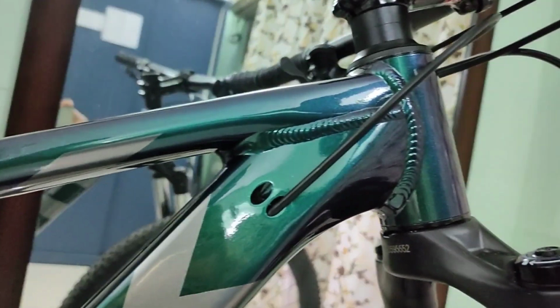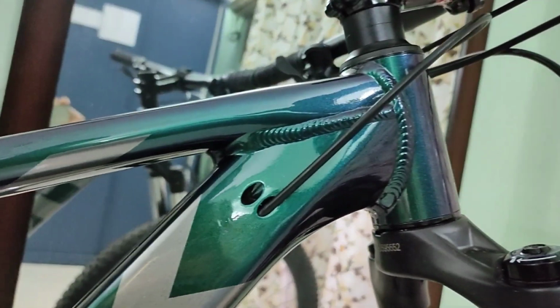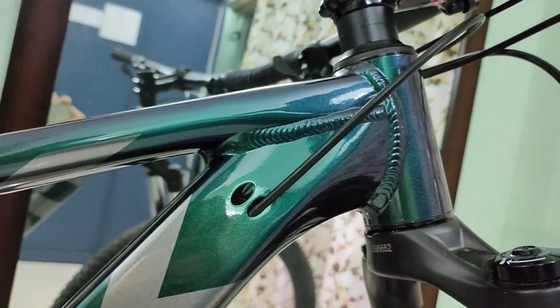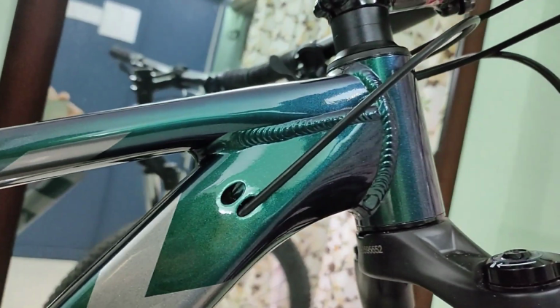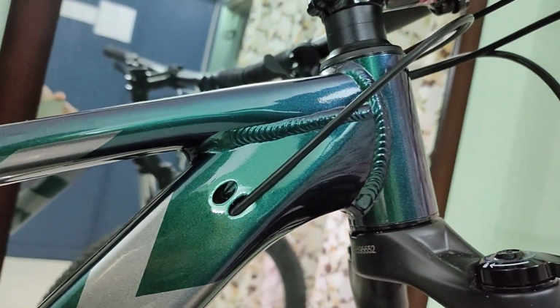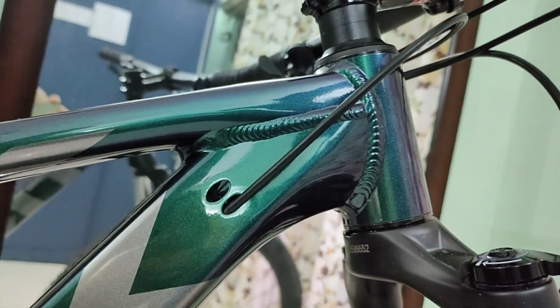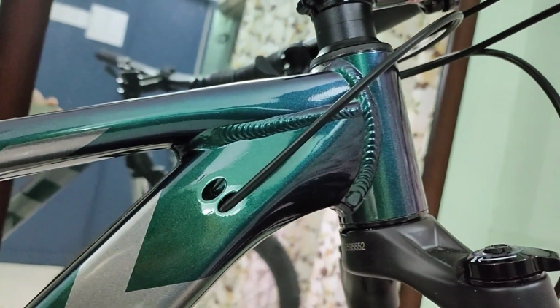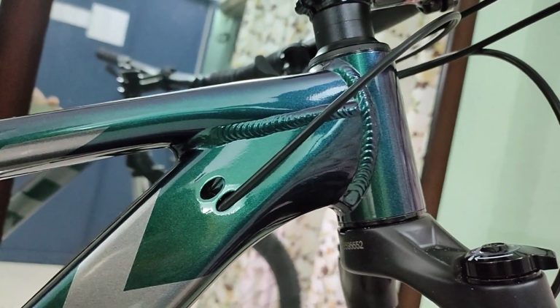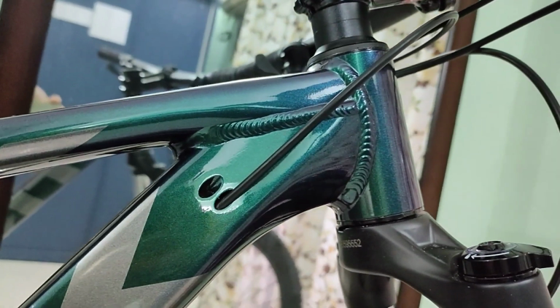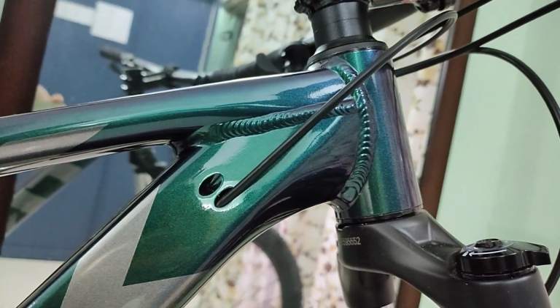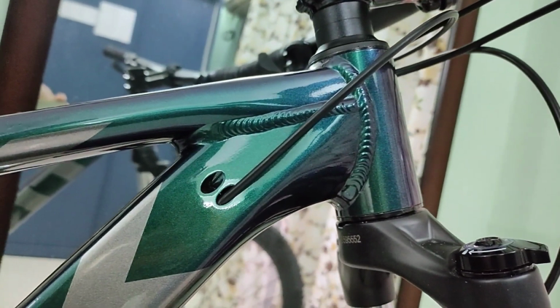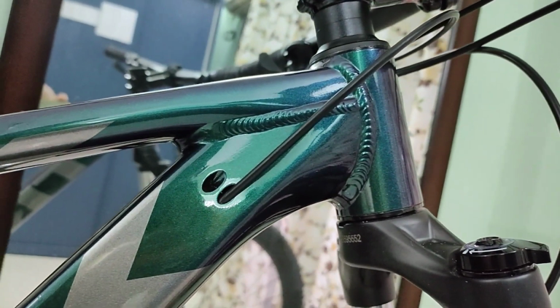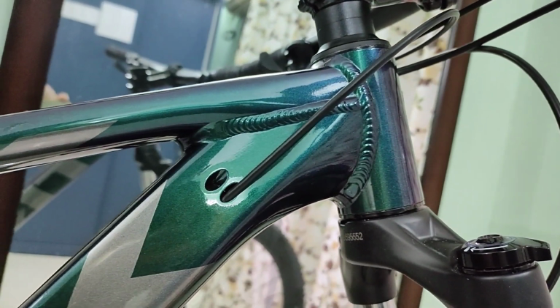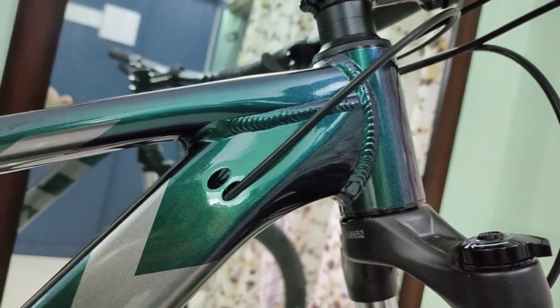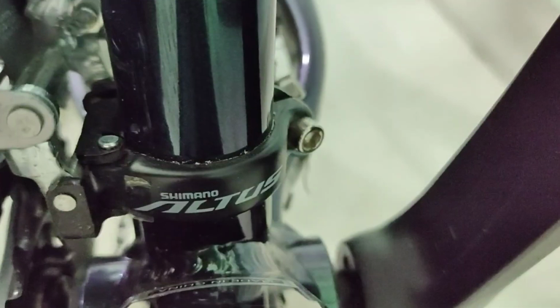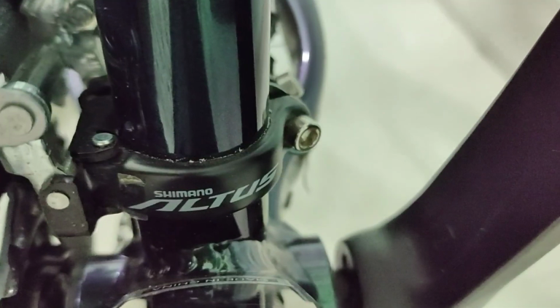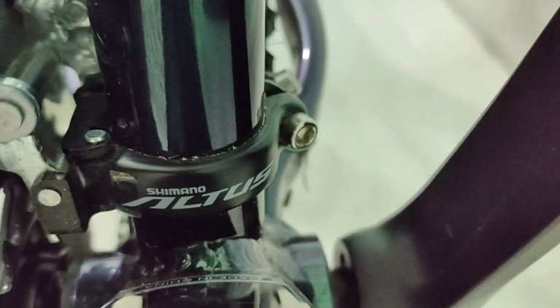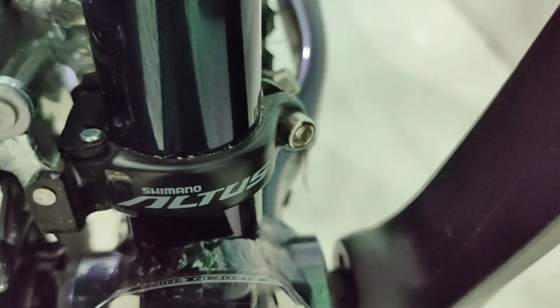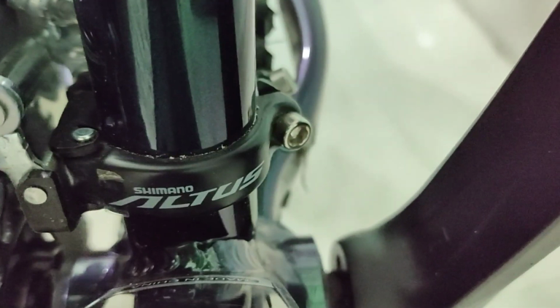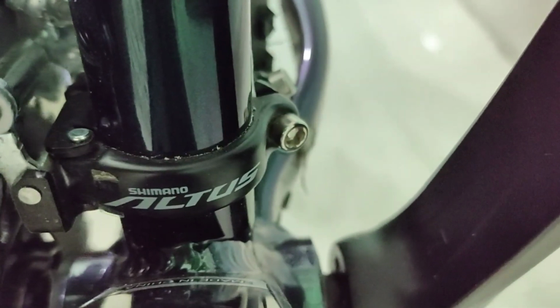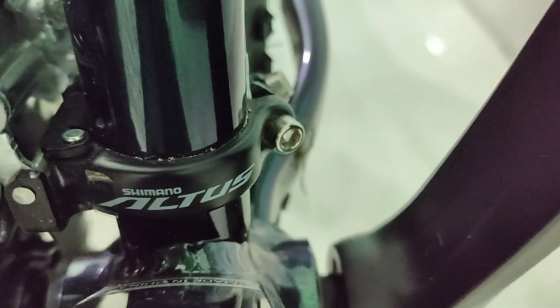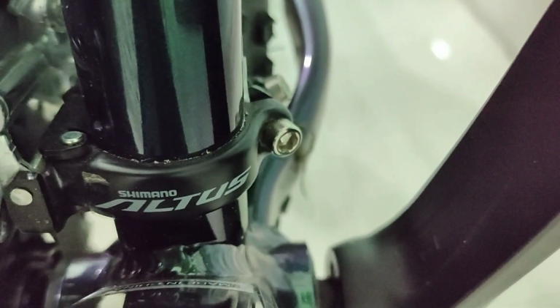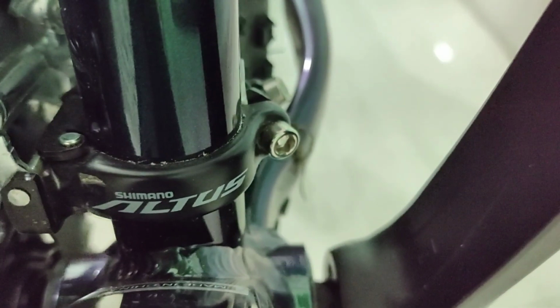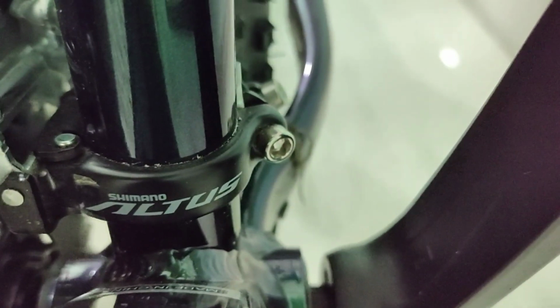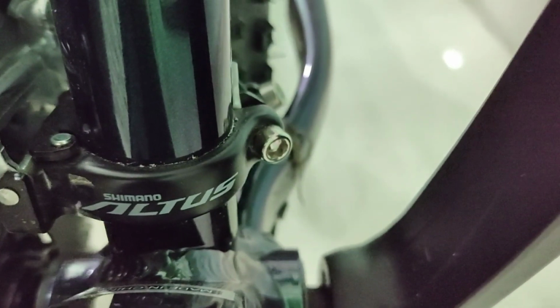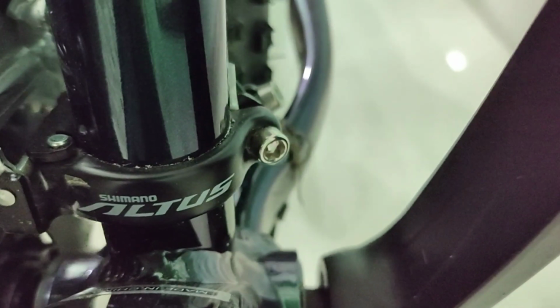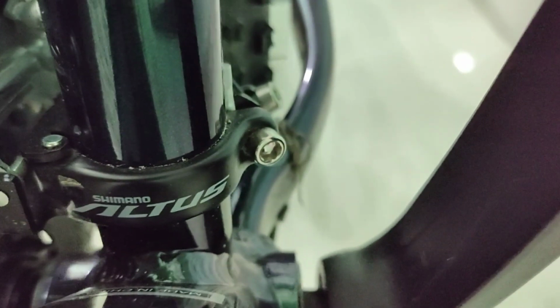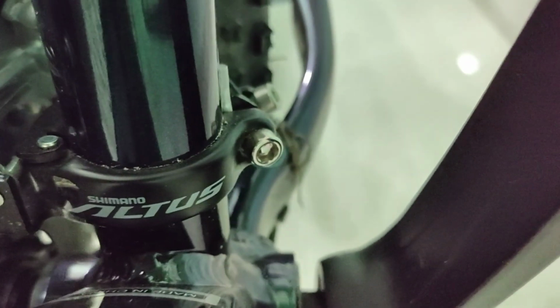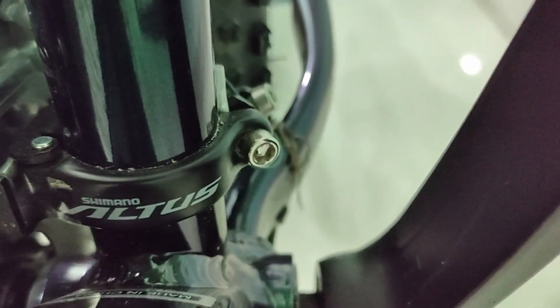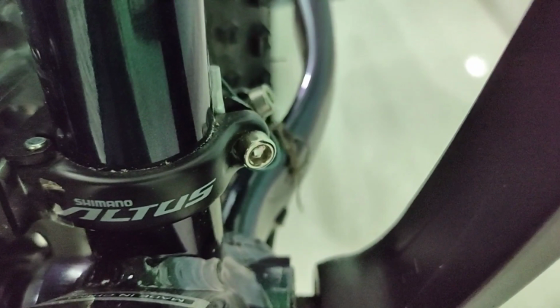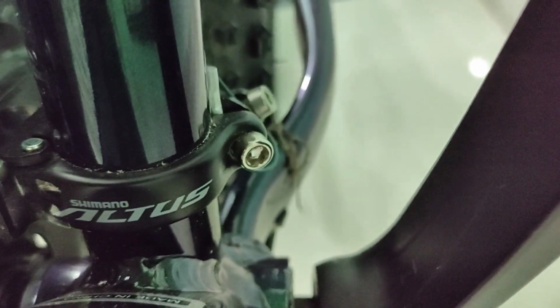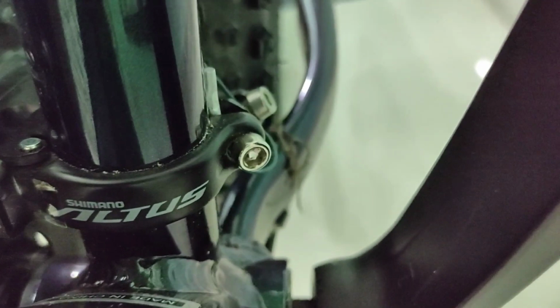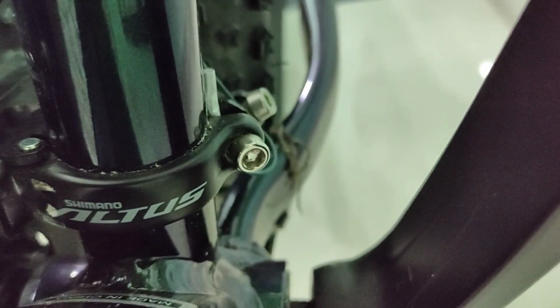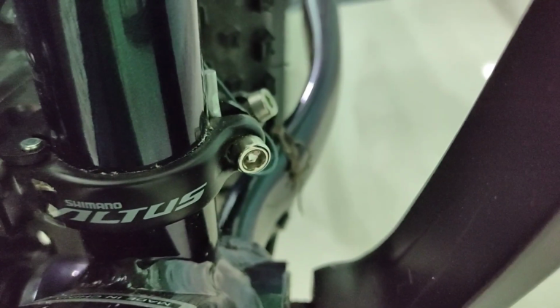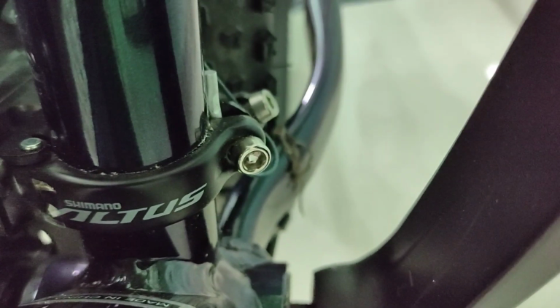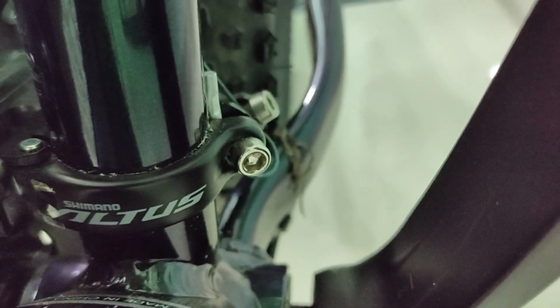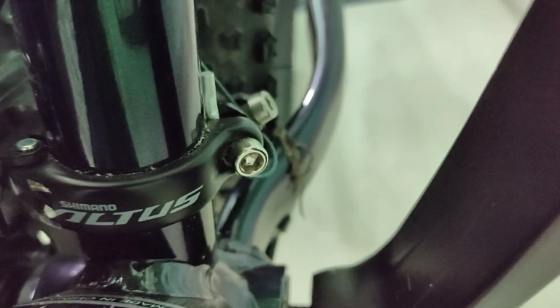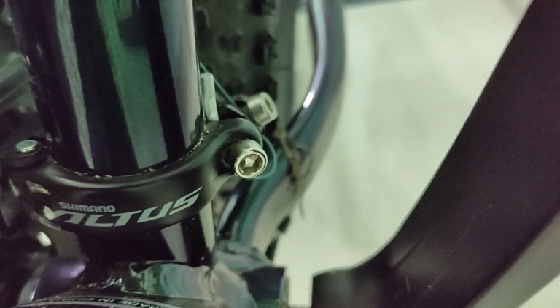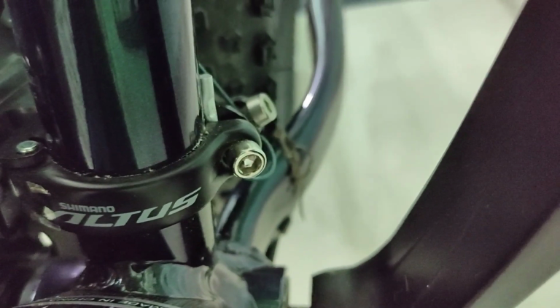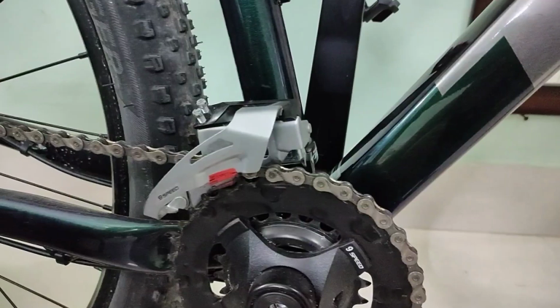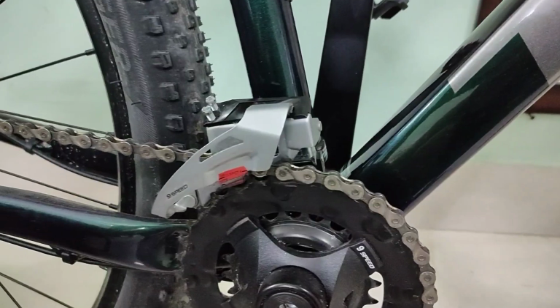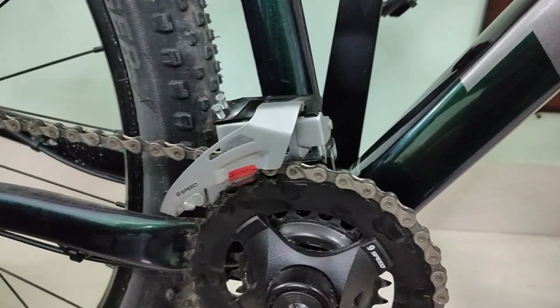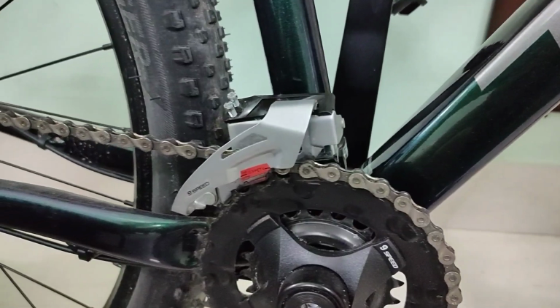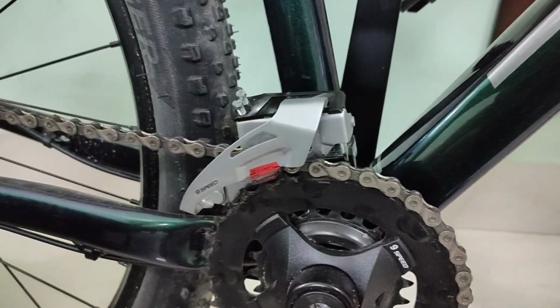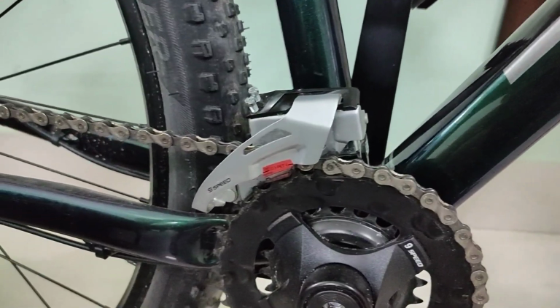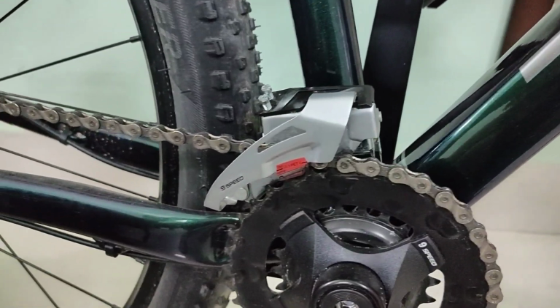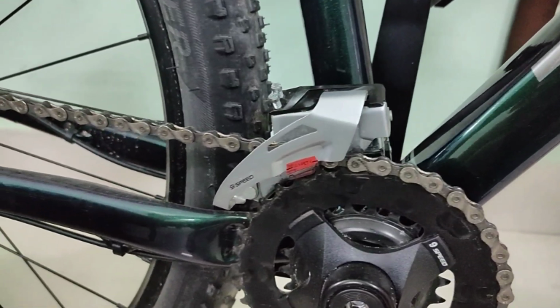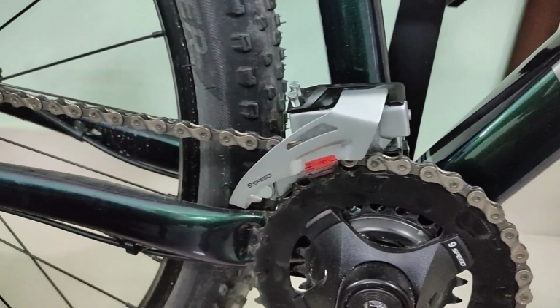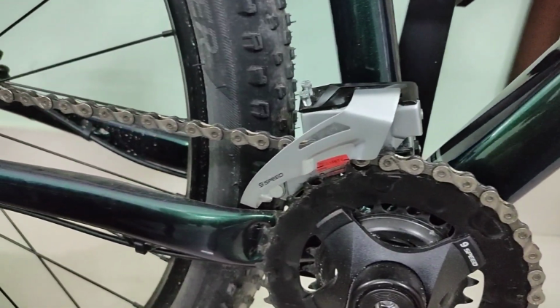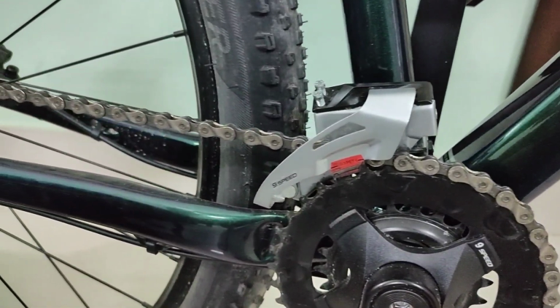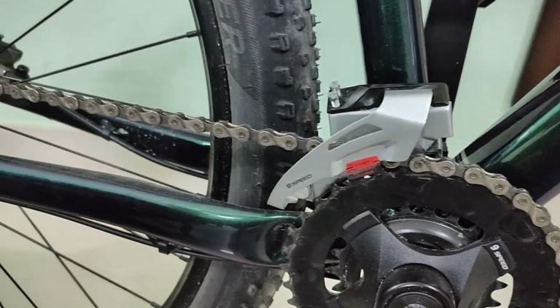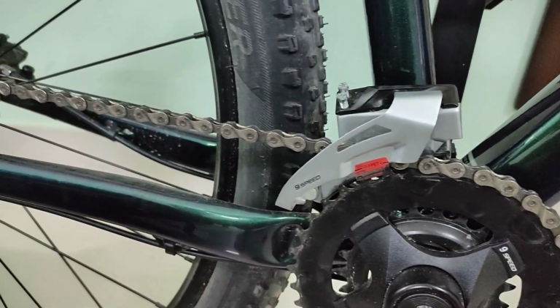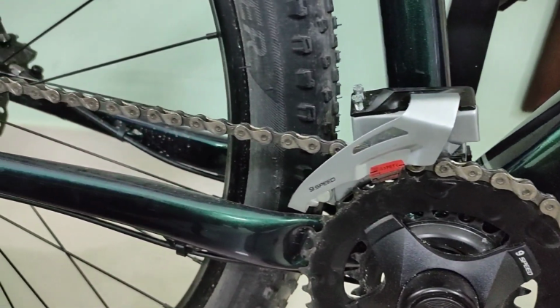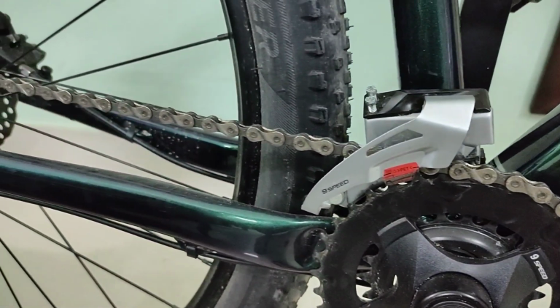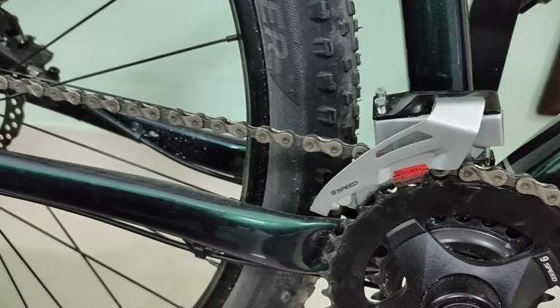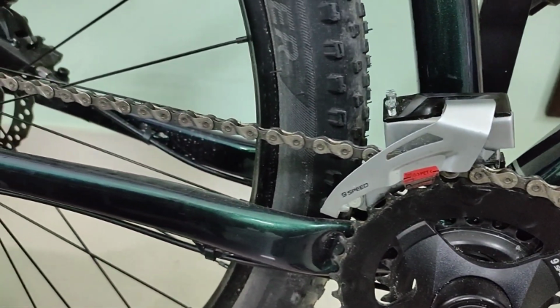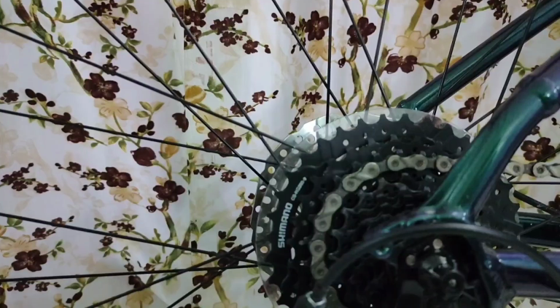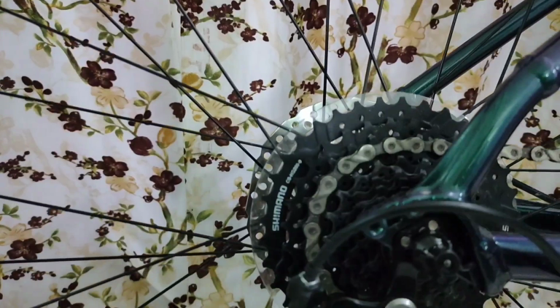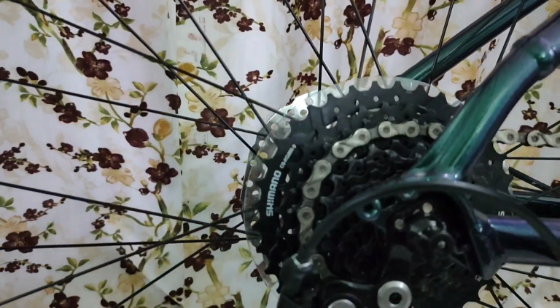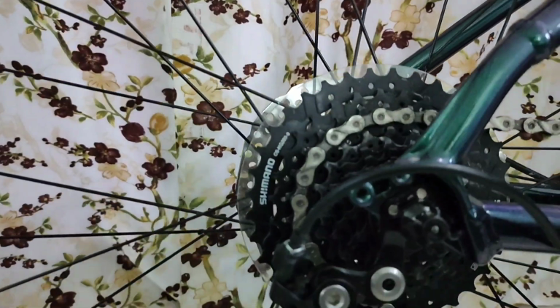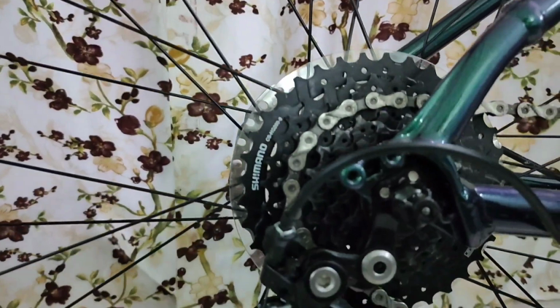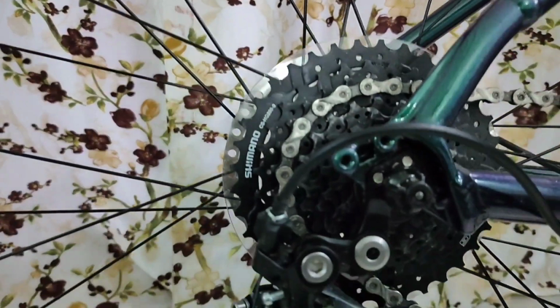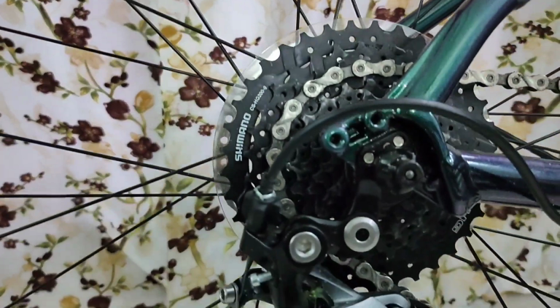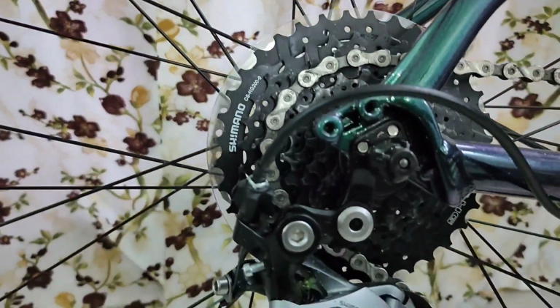The bike has Shimano Altus as the front derailleur and Shimano Acera as the rear derailleur.